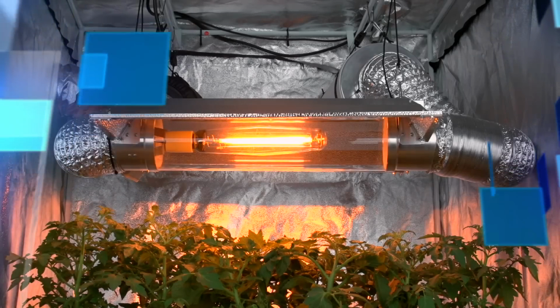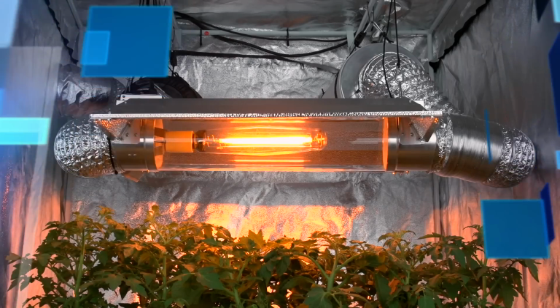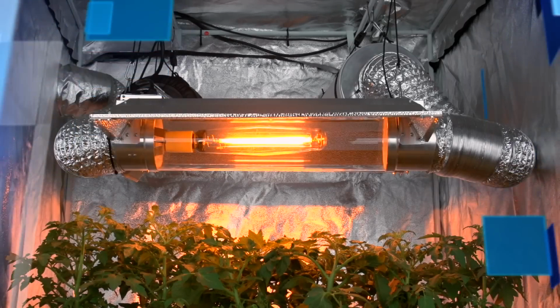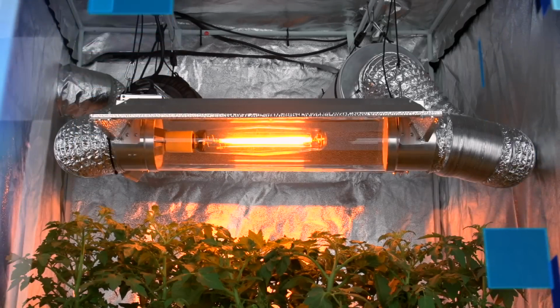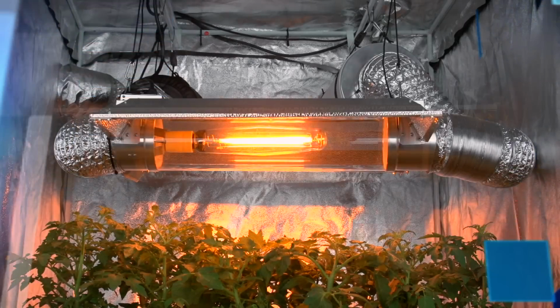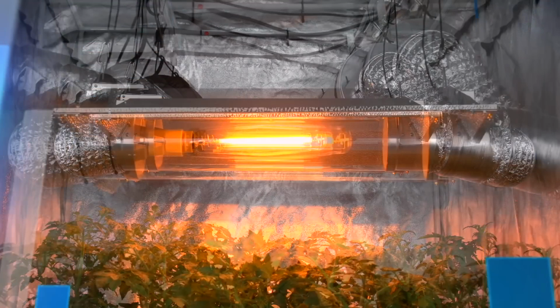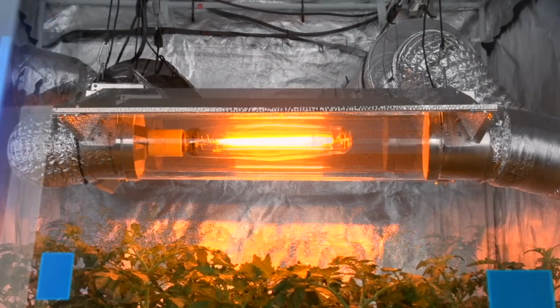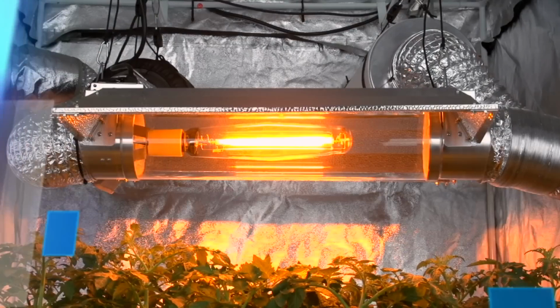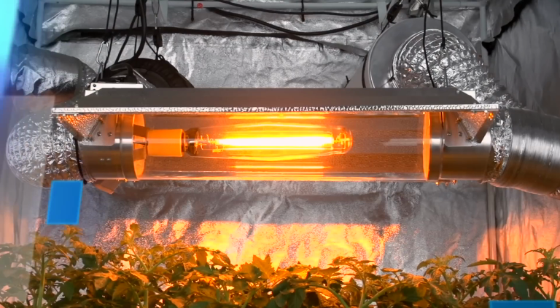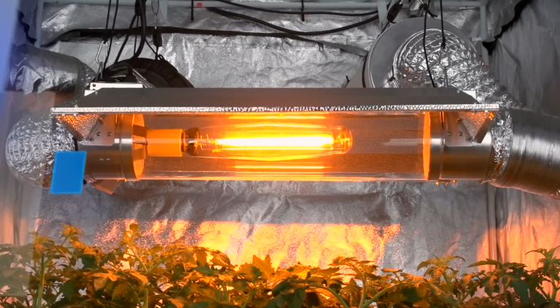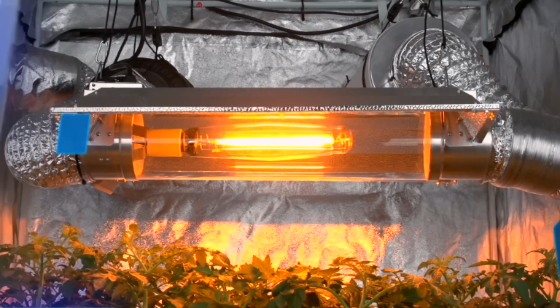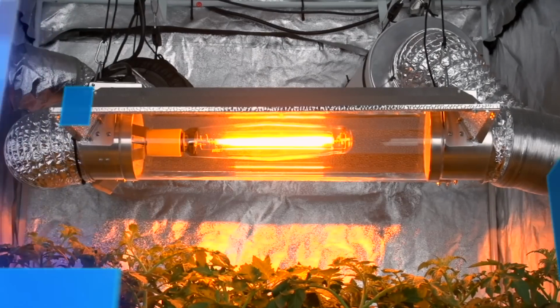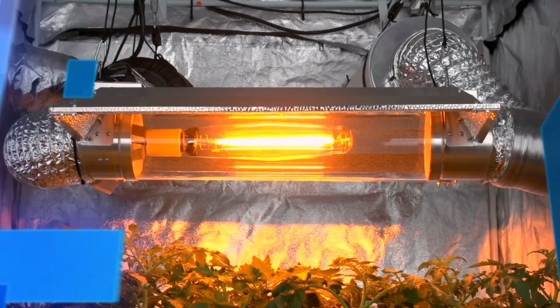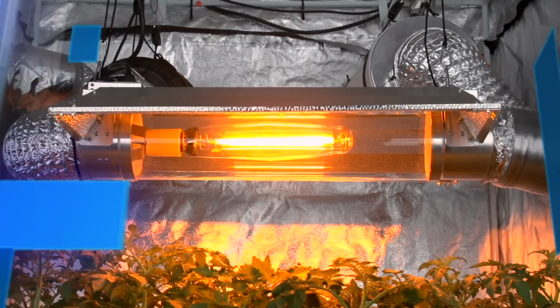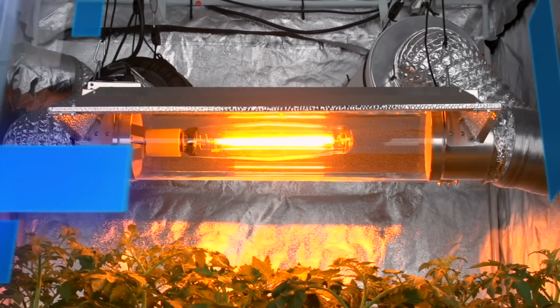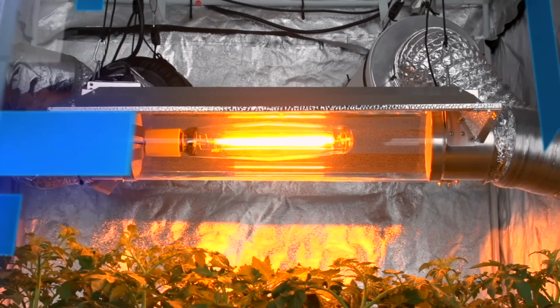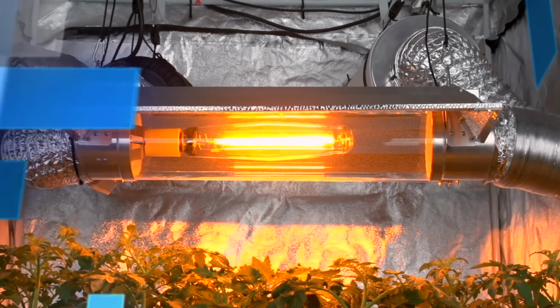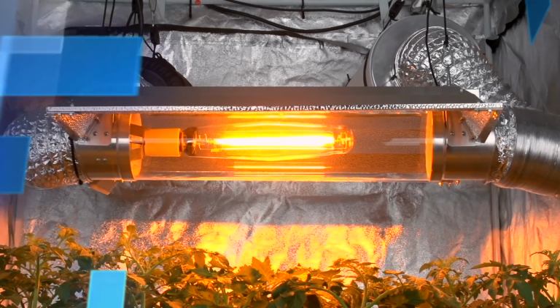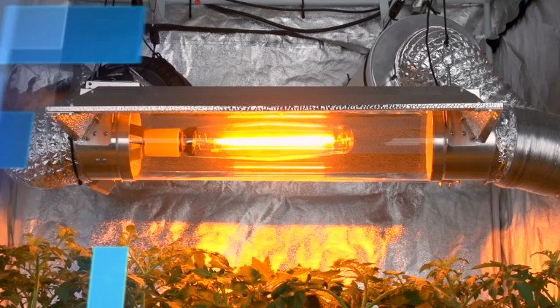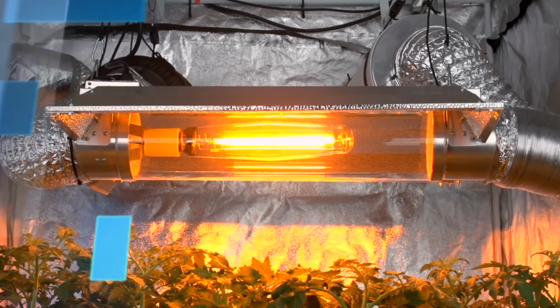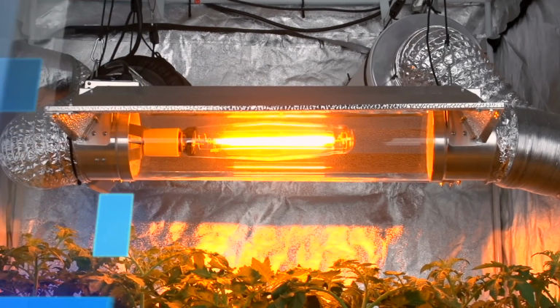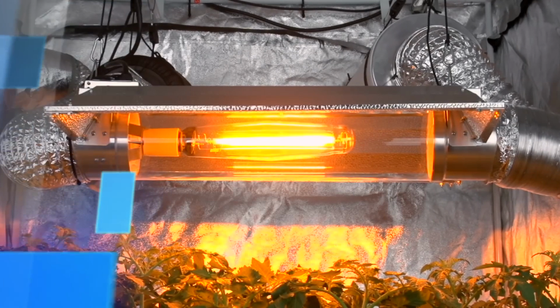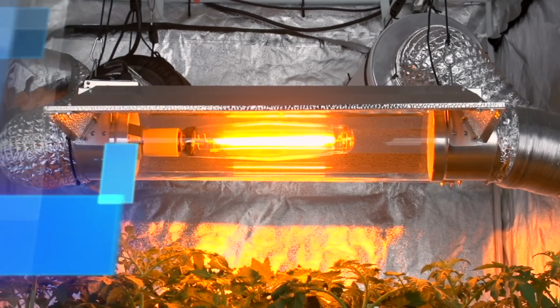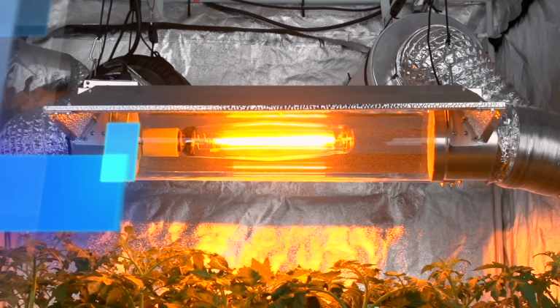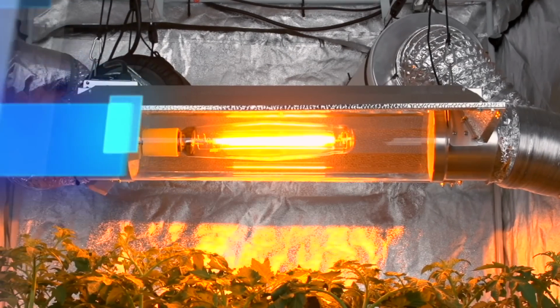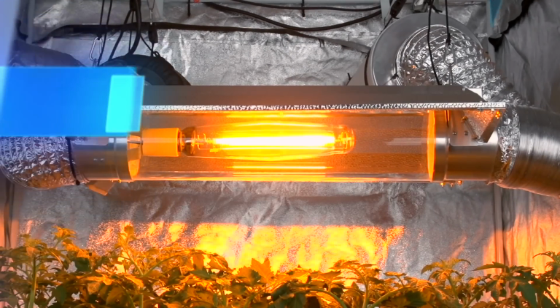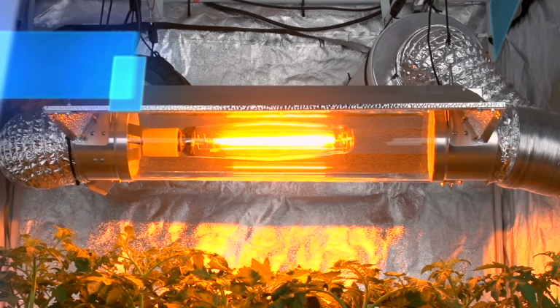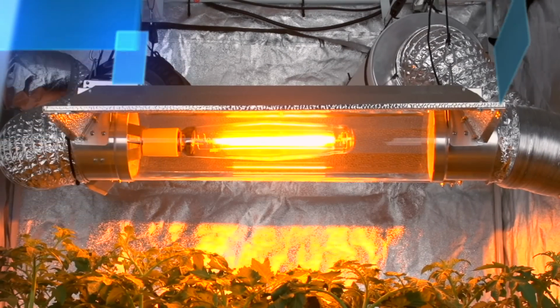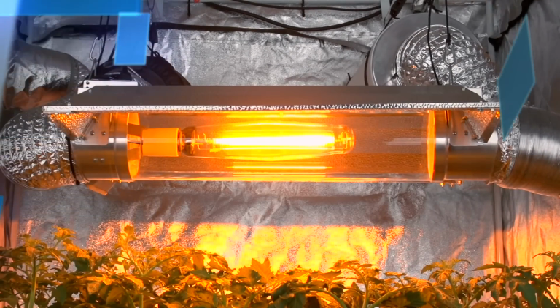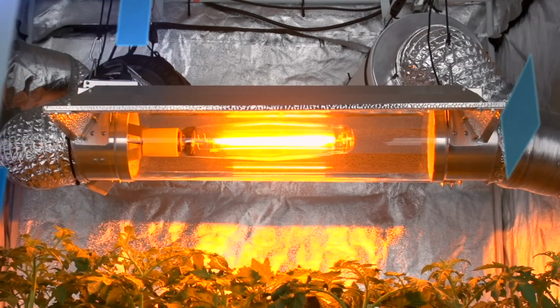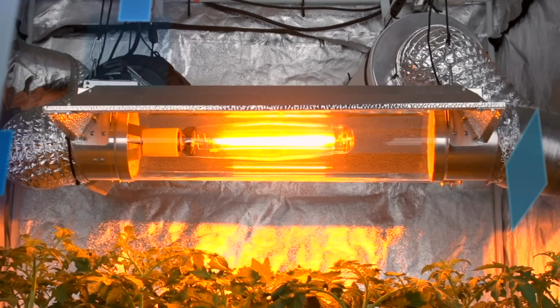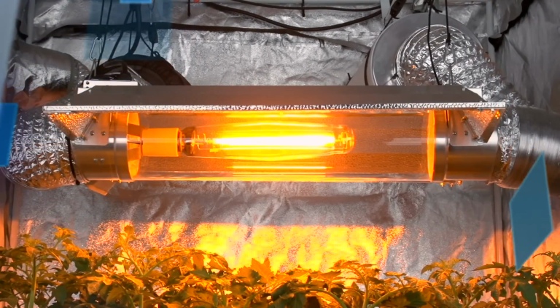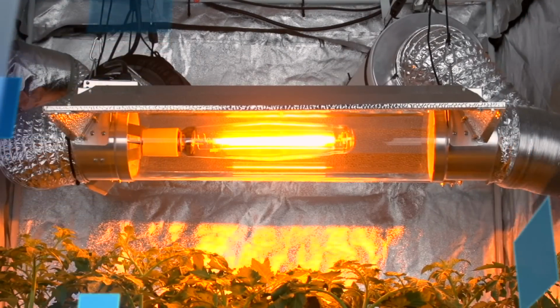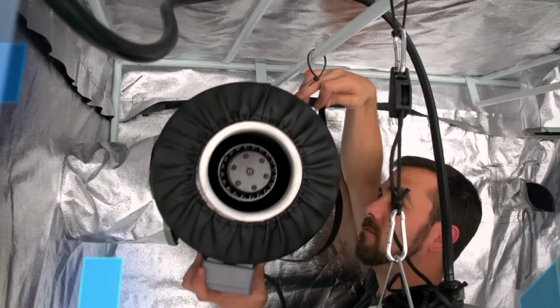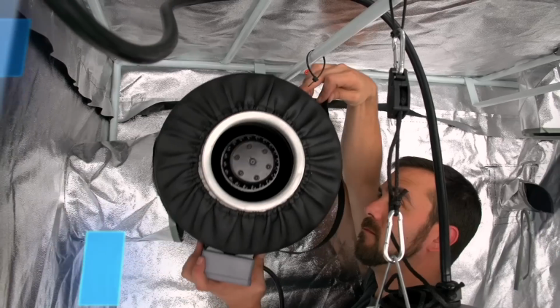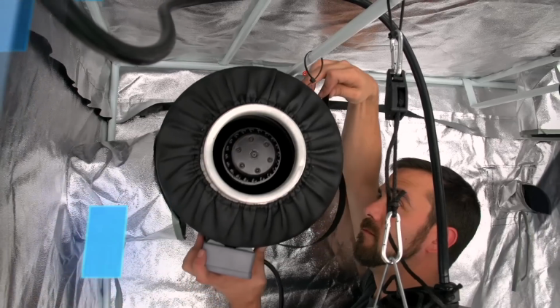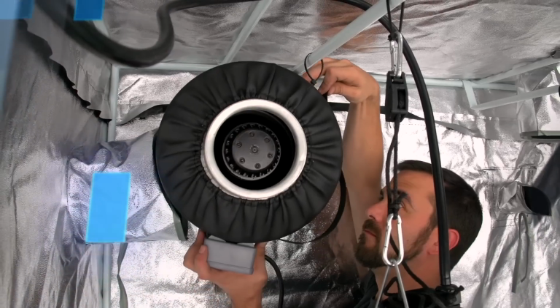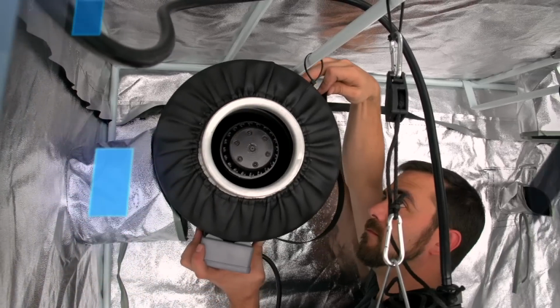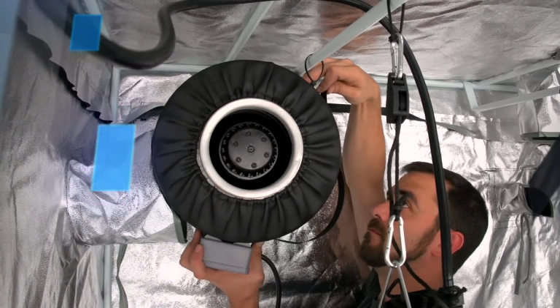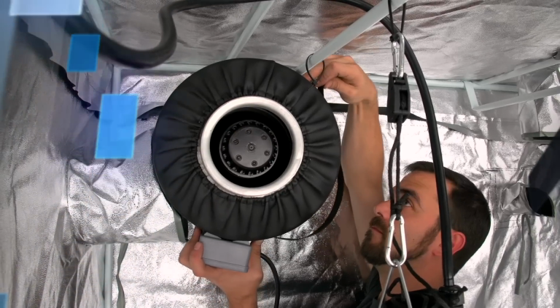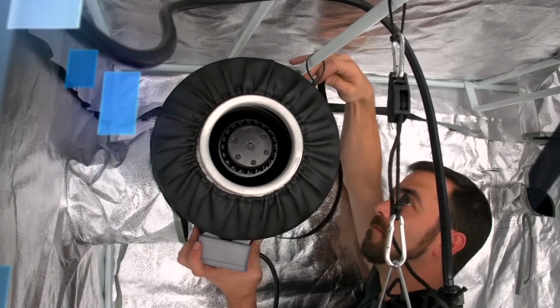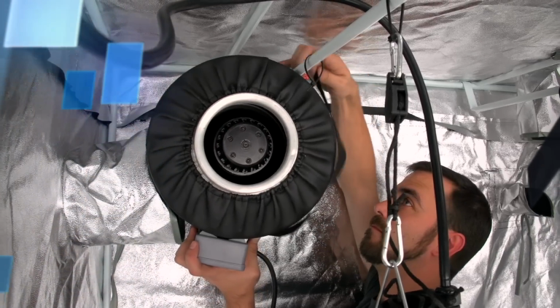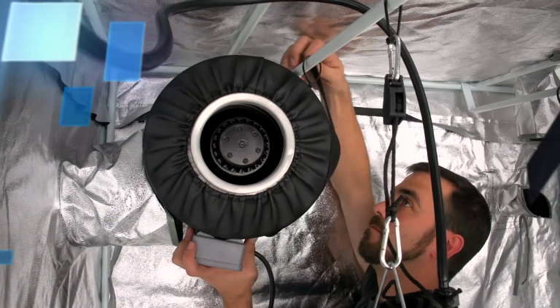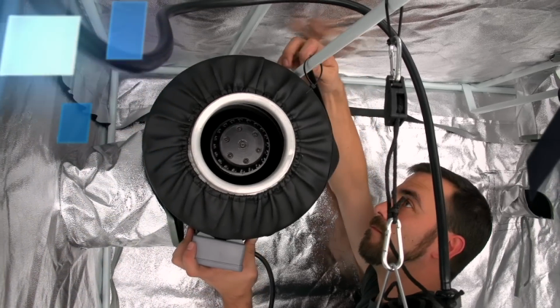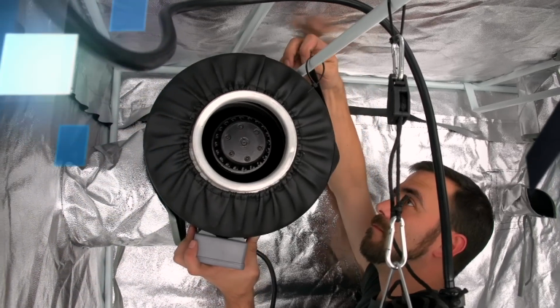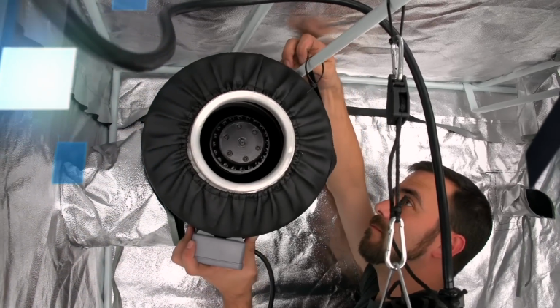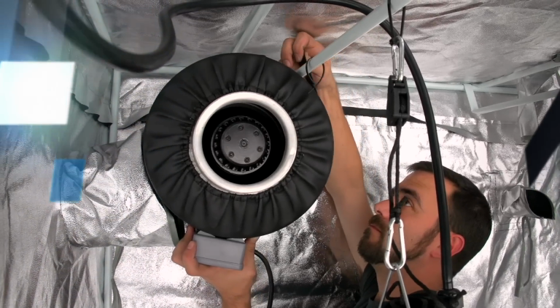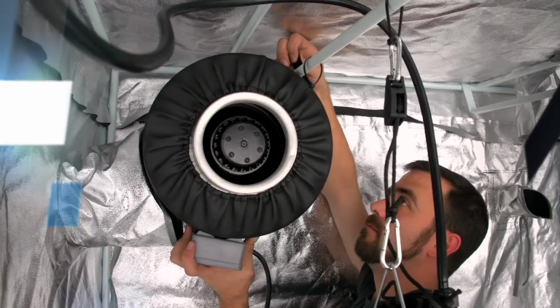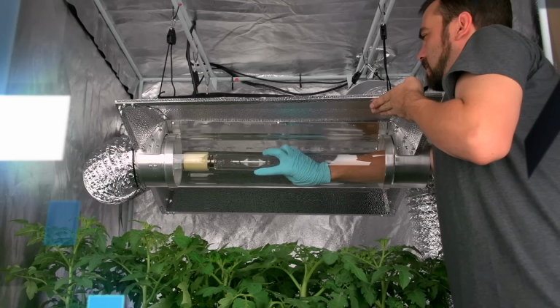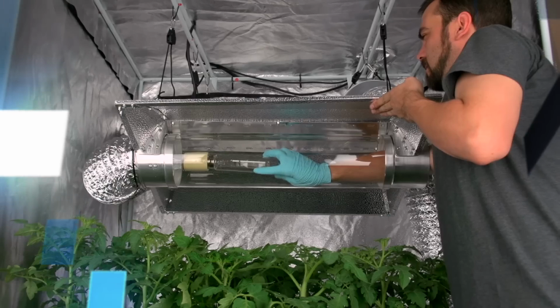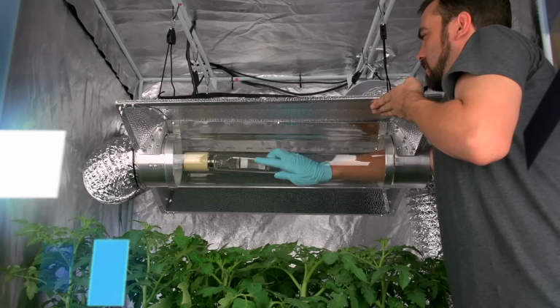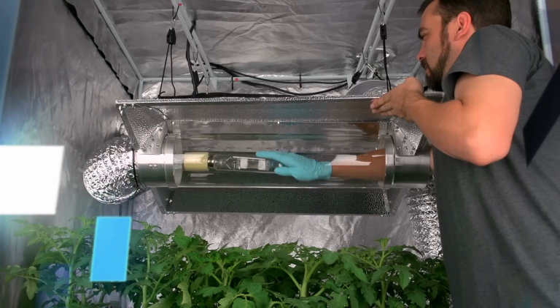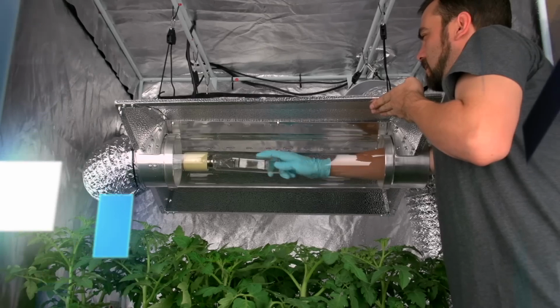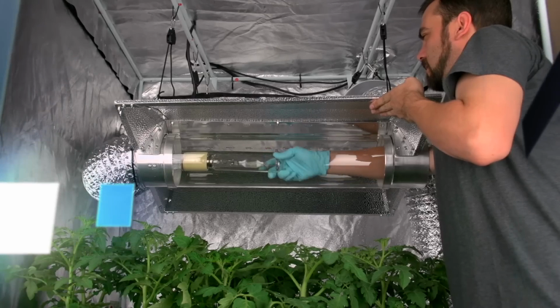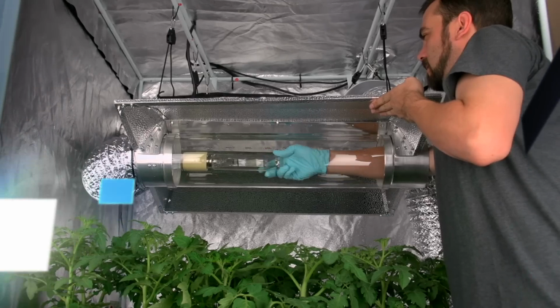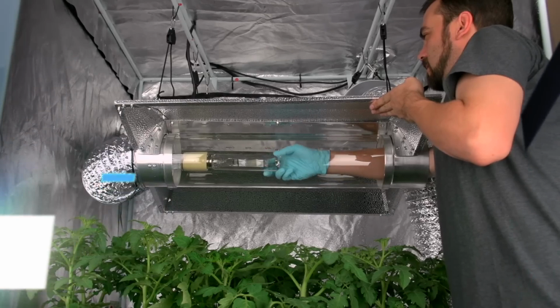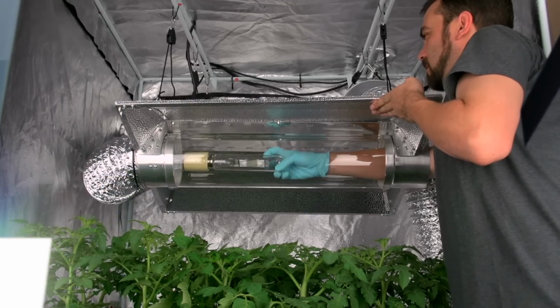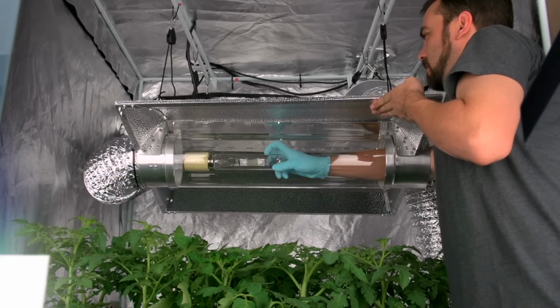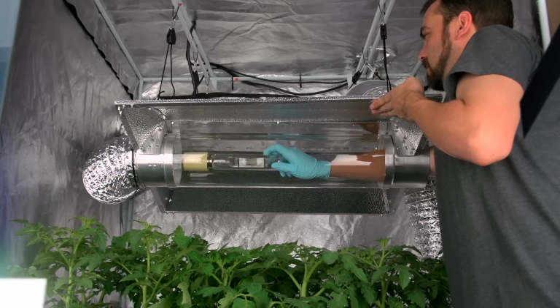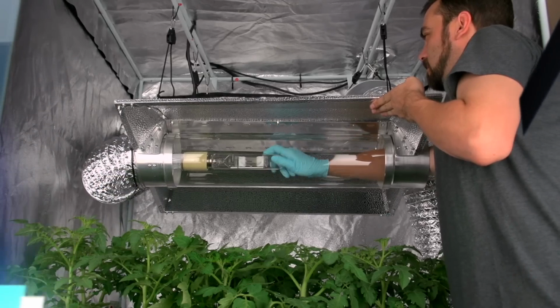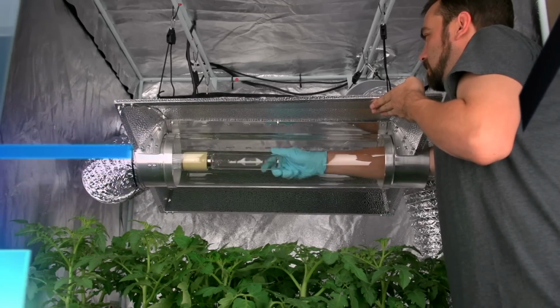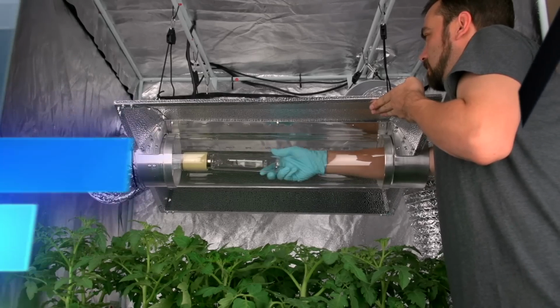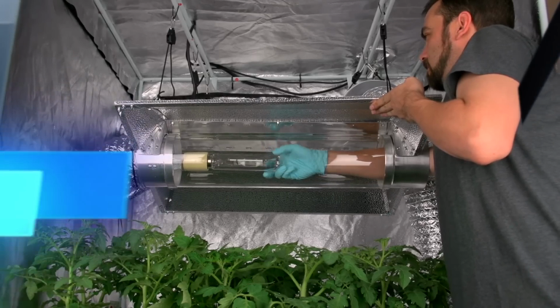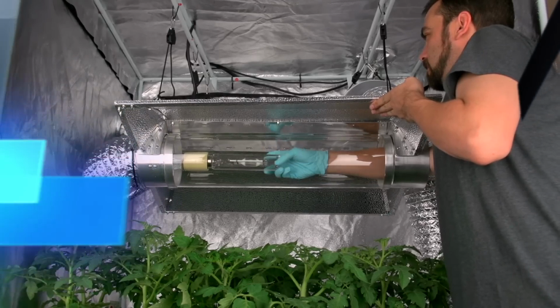The 6 inch glass cool tube will keep your bulbs cool year round when used with any inline ducting fan, but still allows for easy bulb changes.